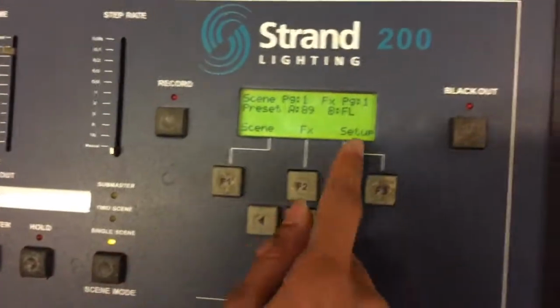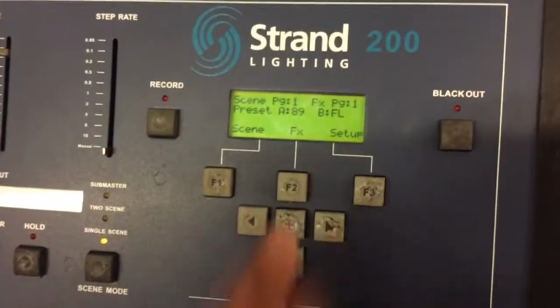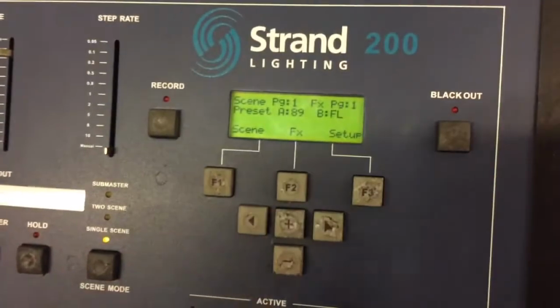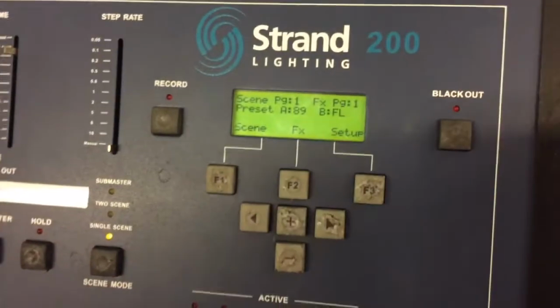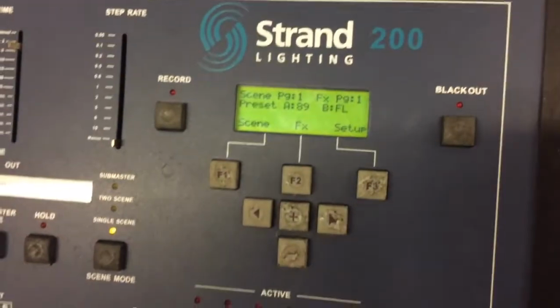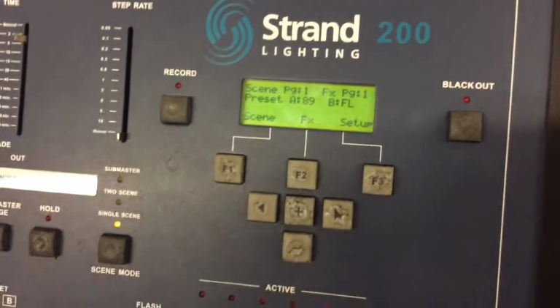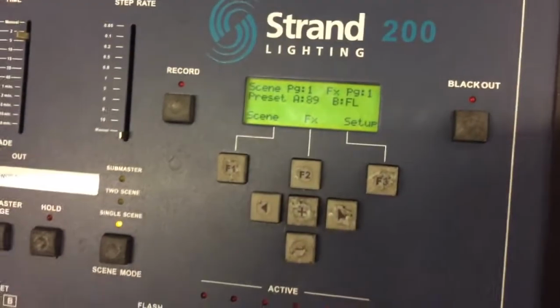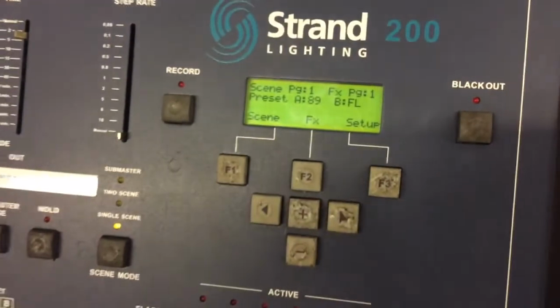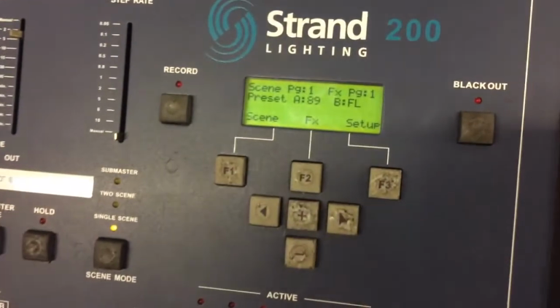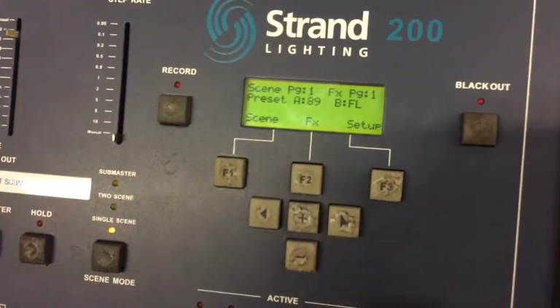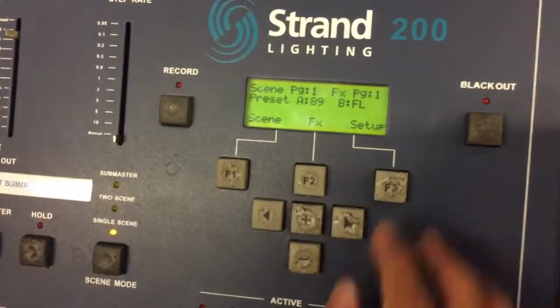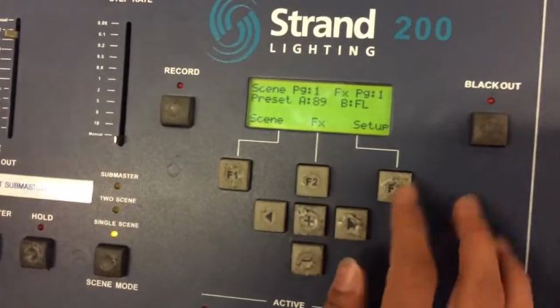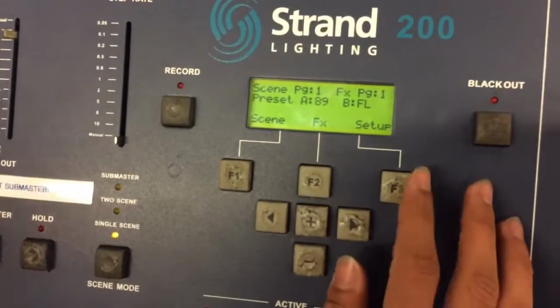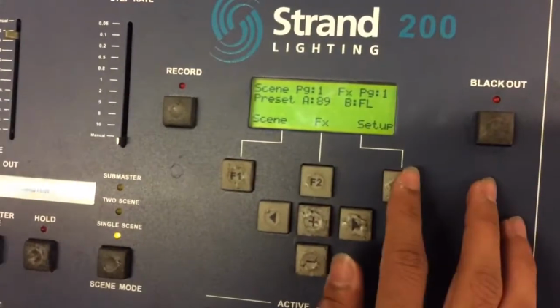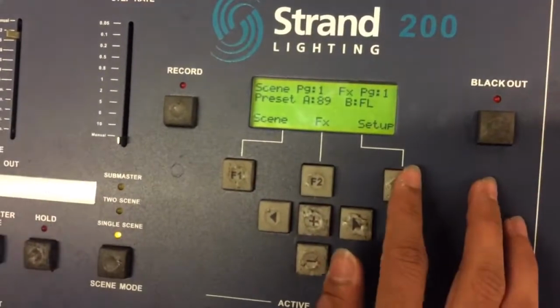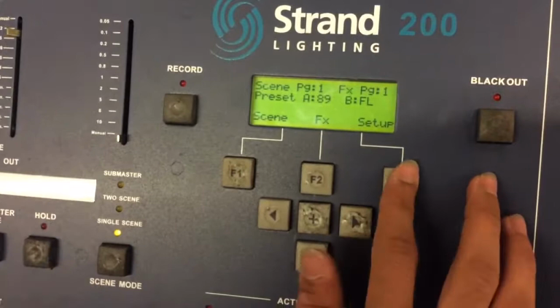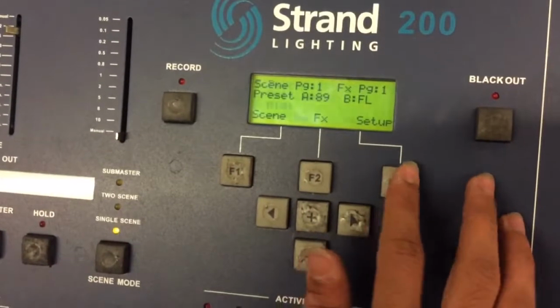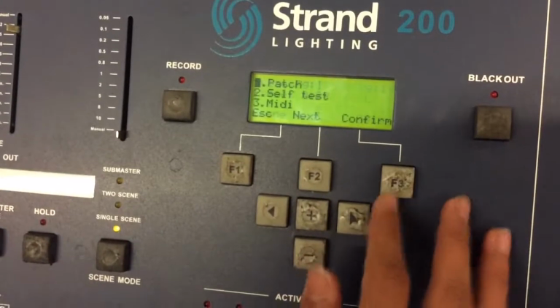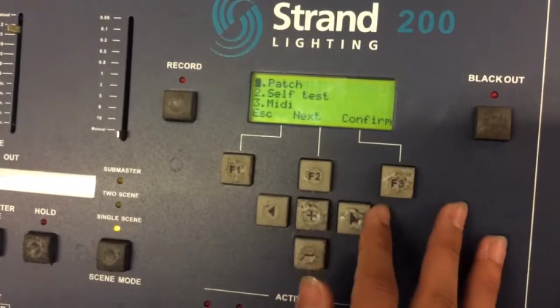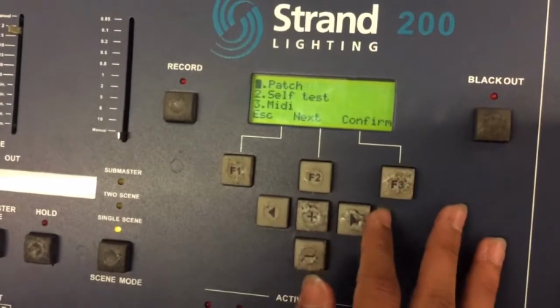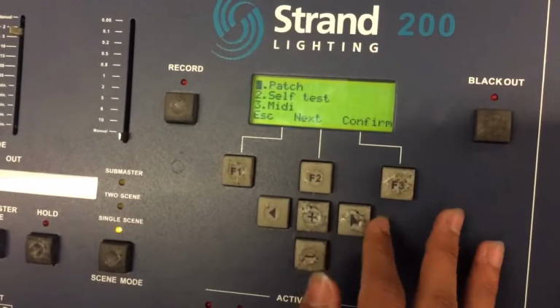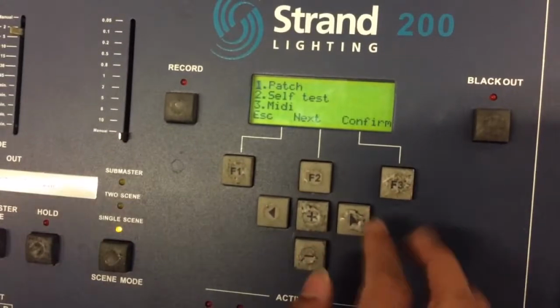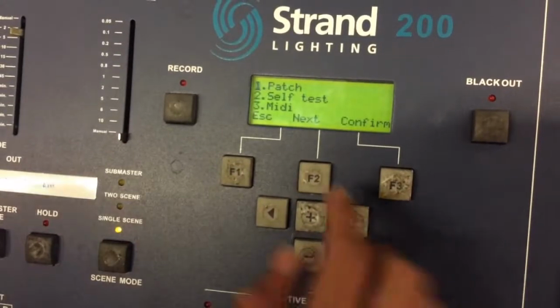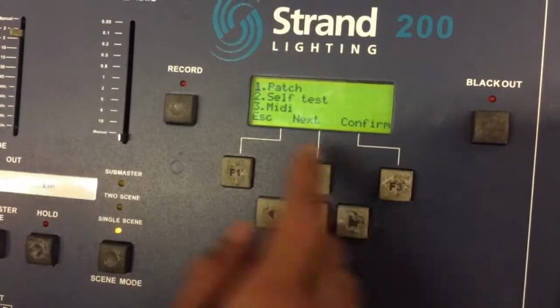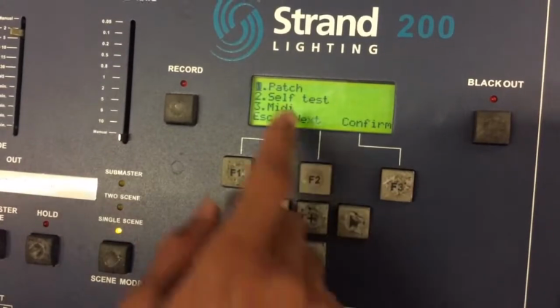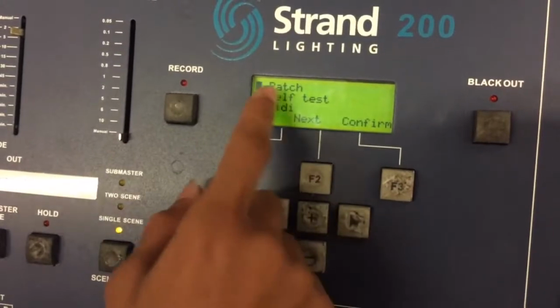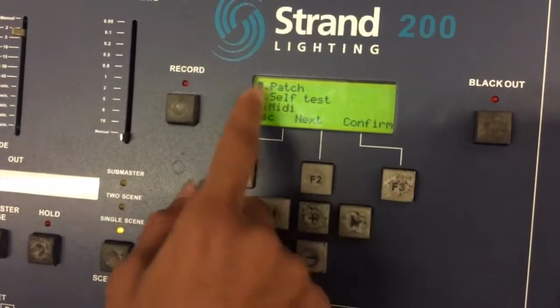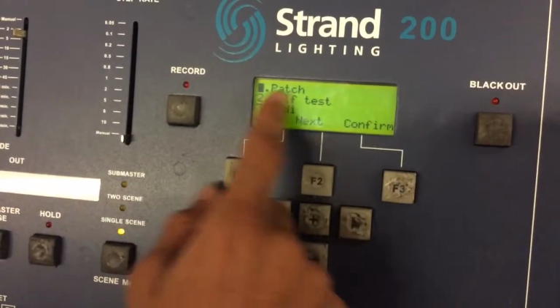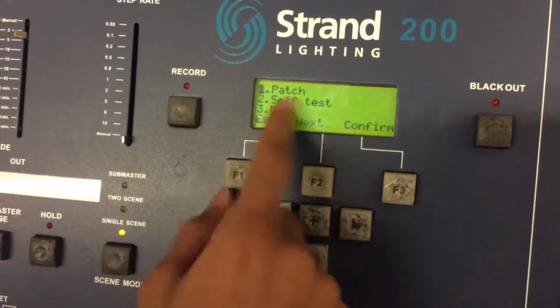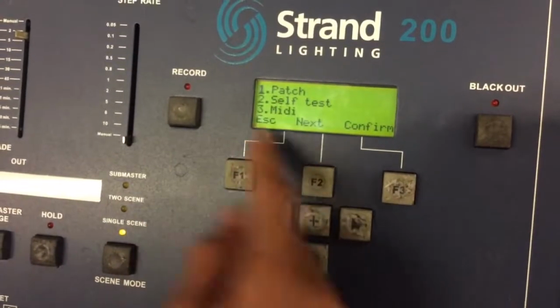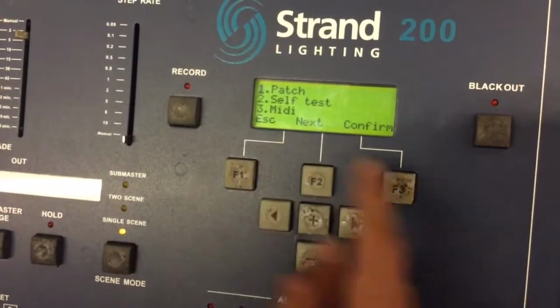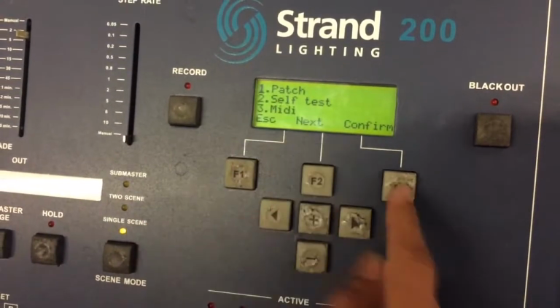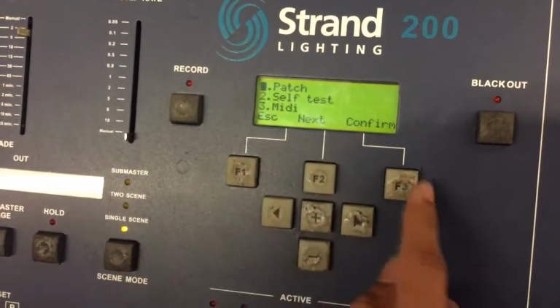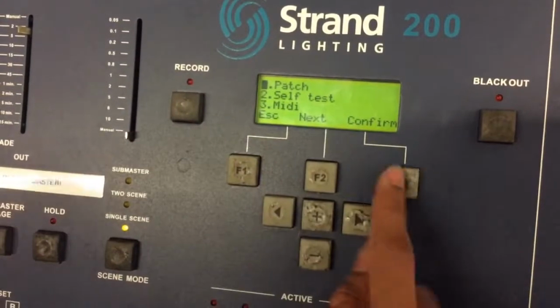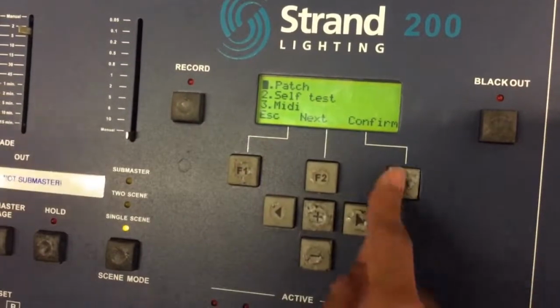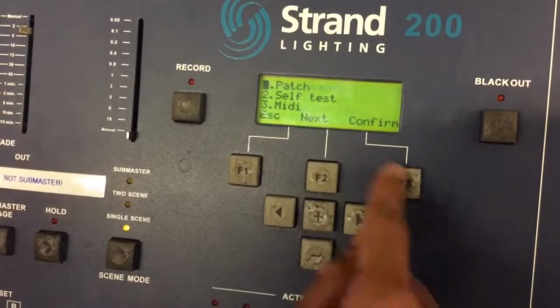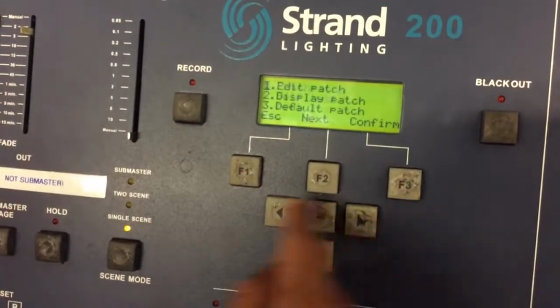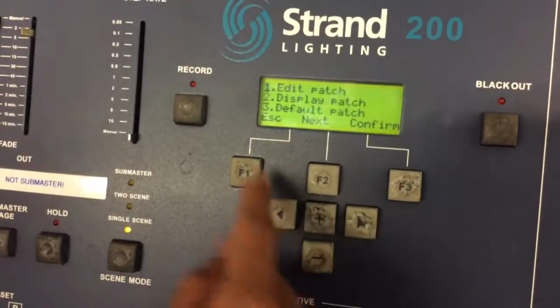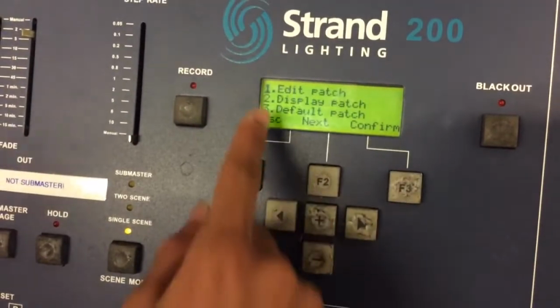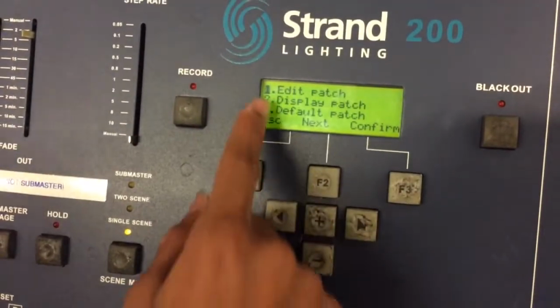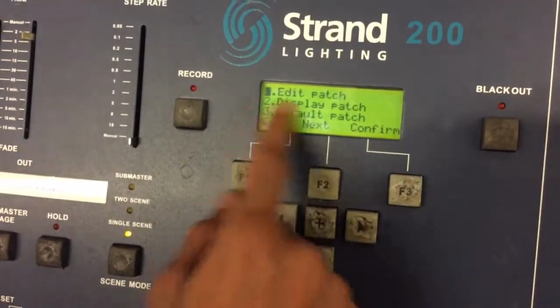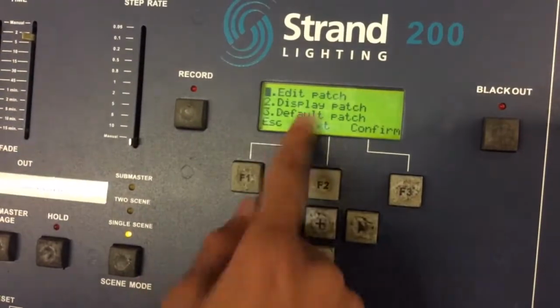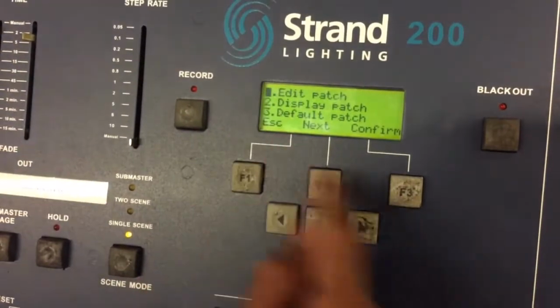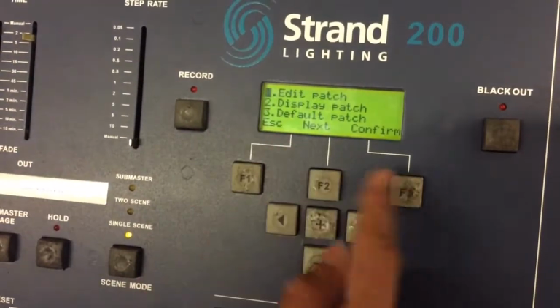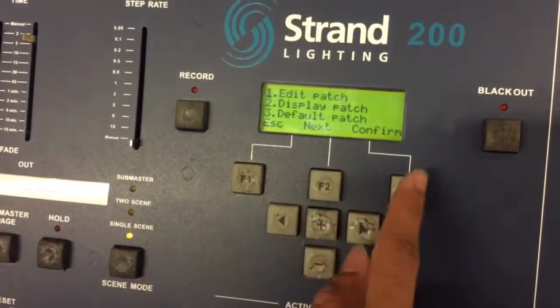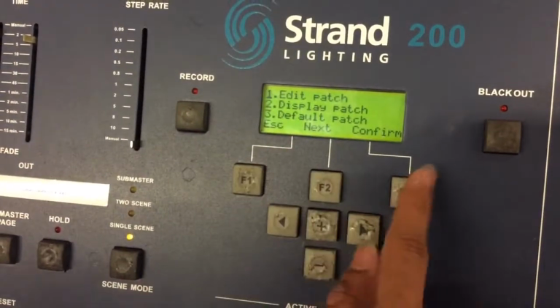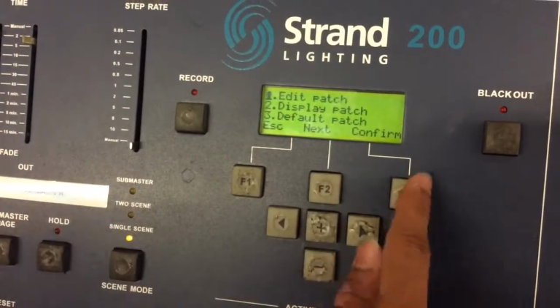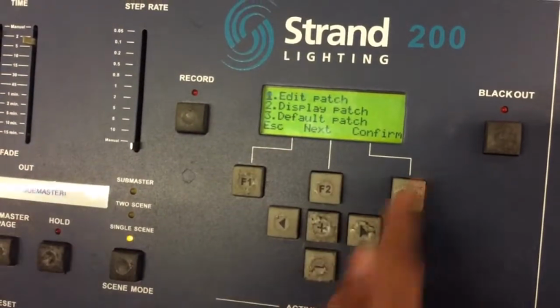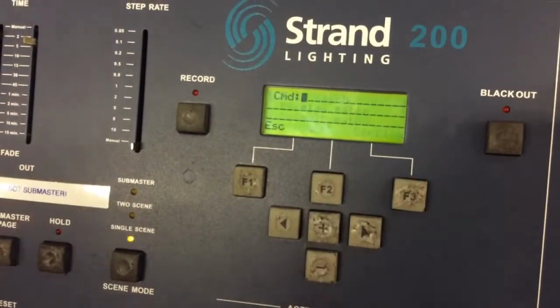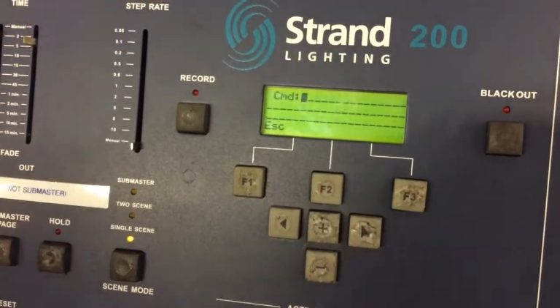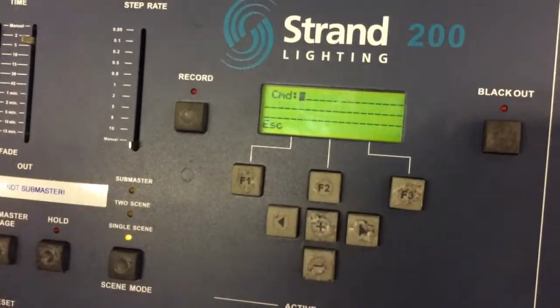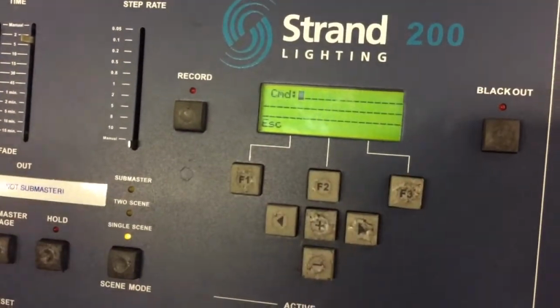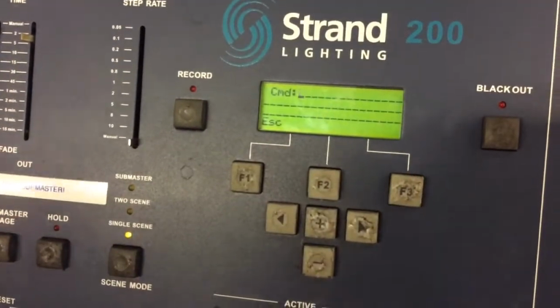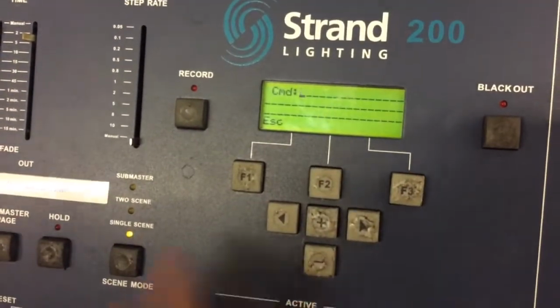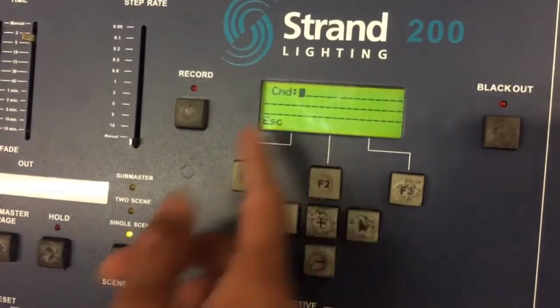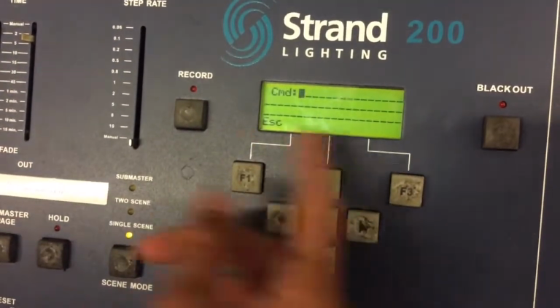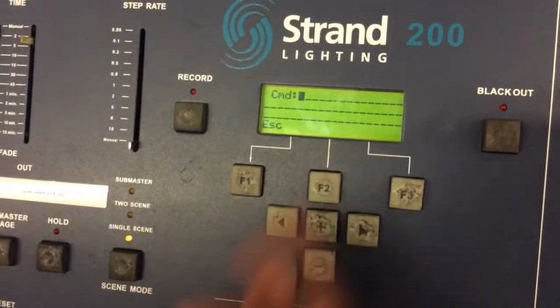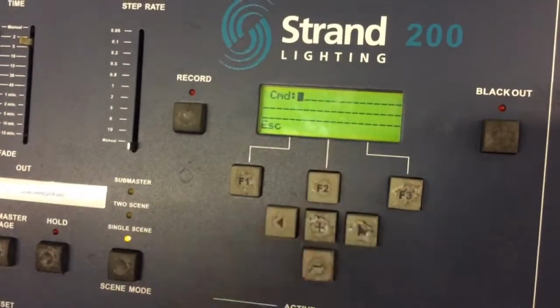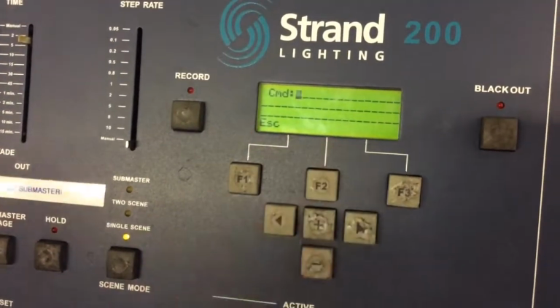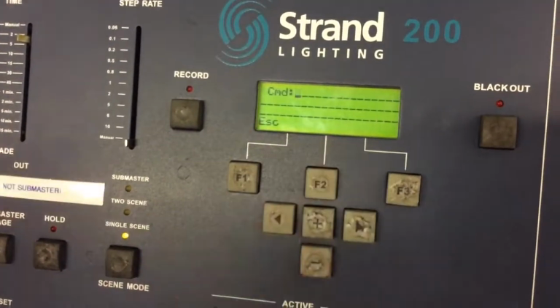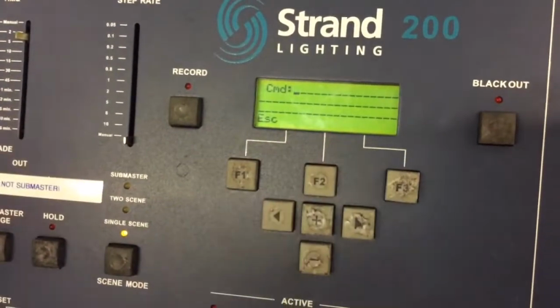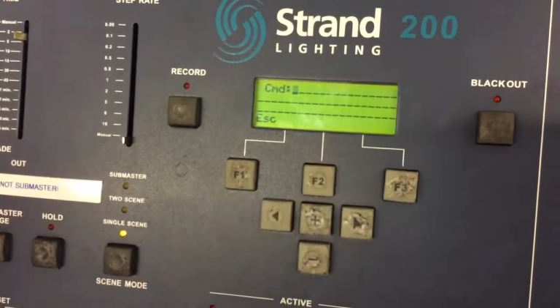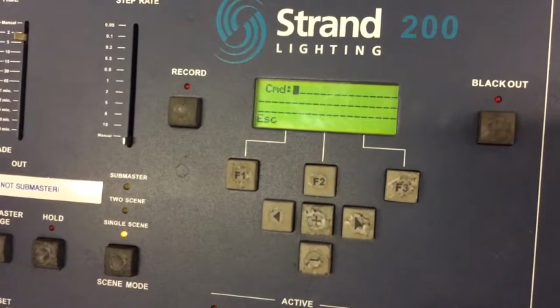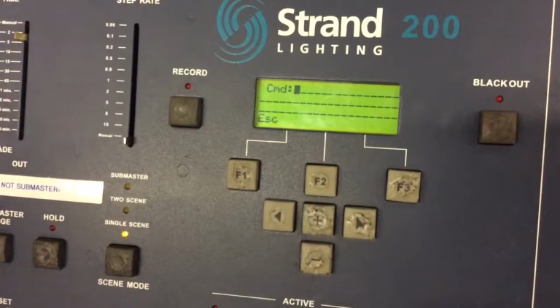So first you start off with going through the setup, and then the patch. You edit the patch and it gives you a command line.